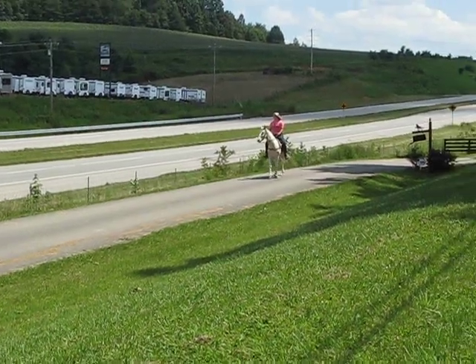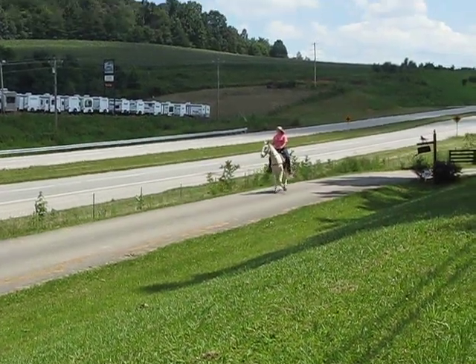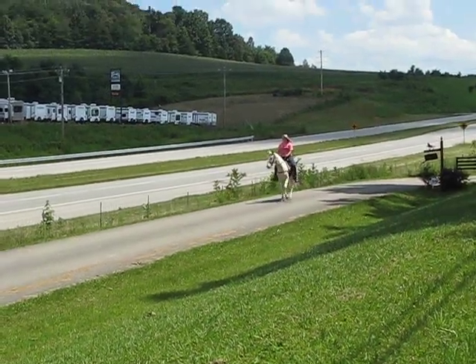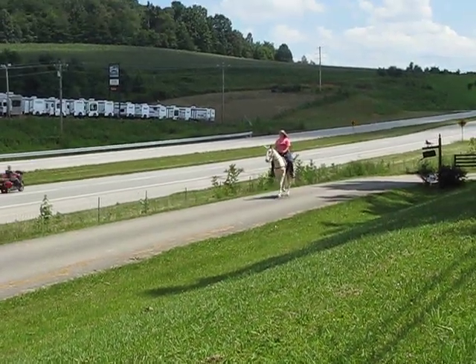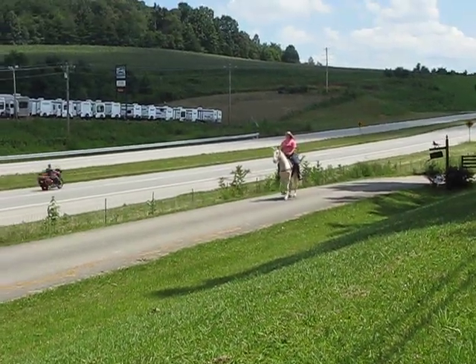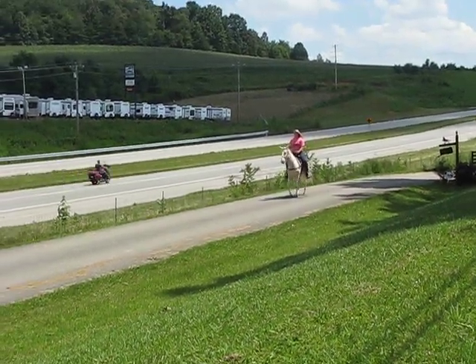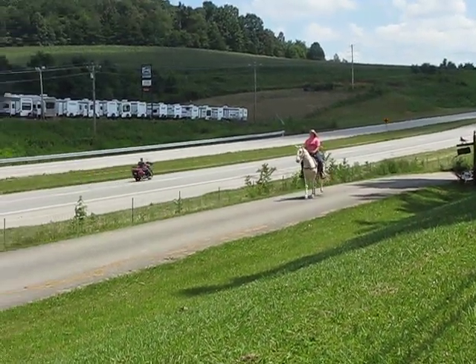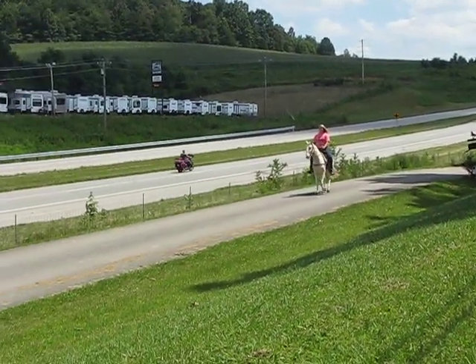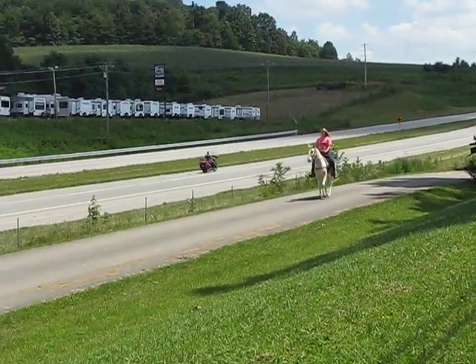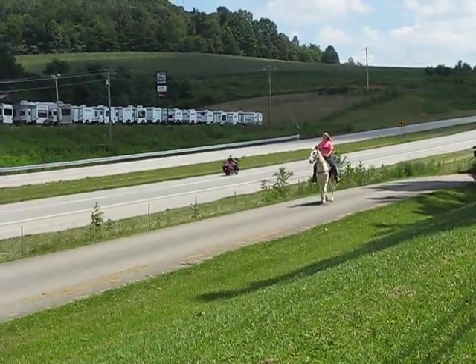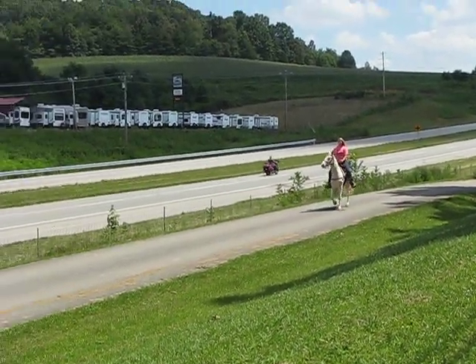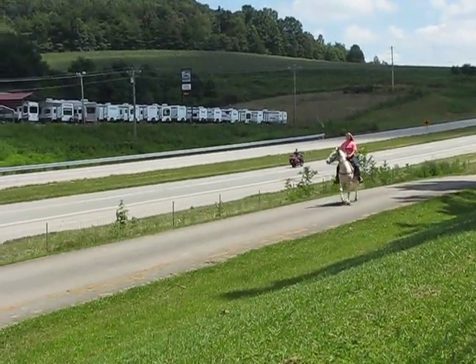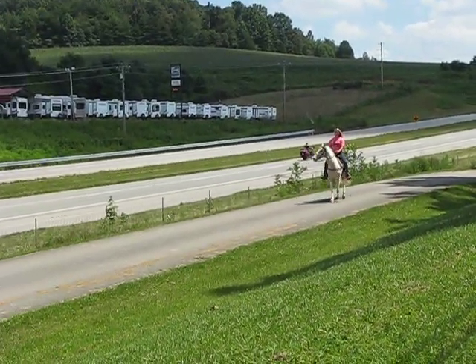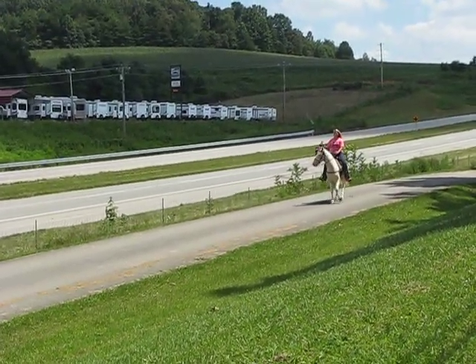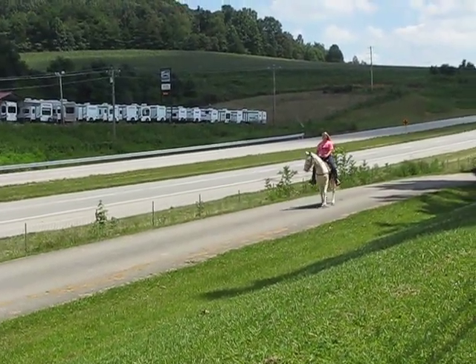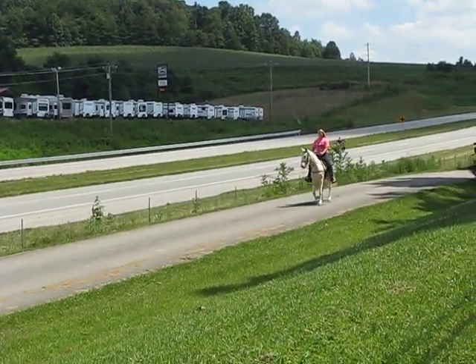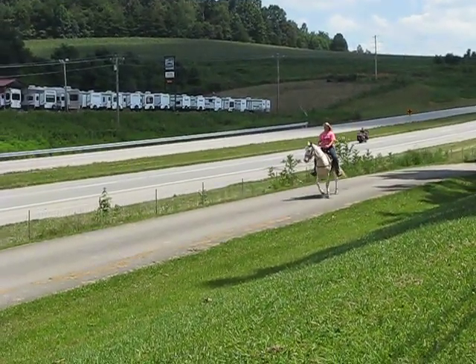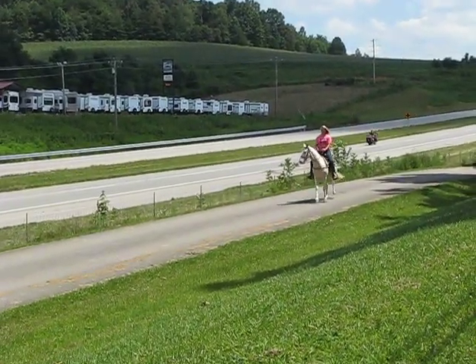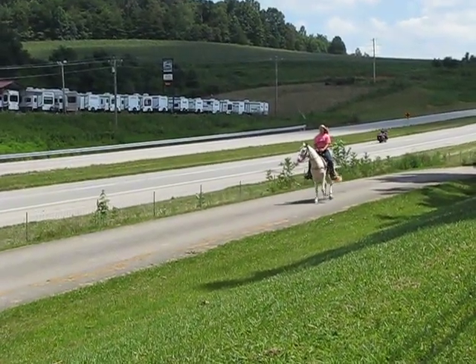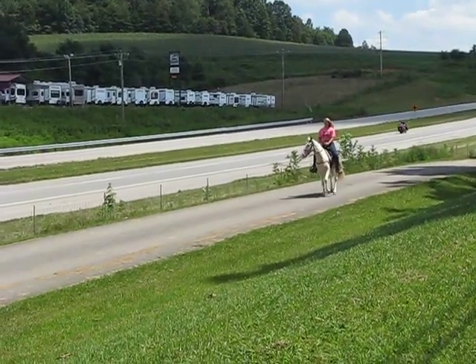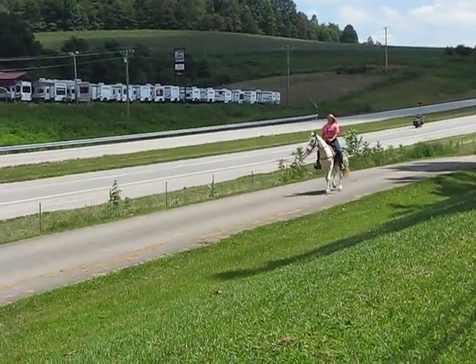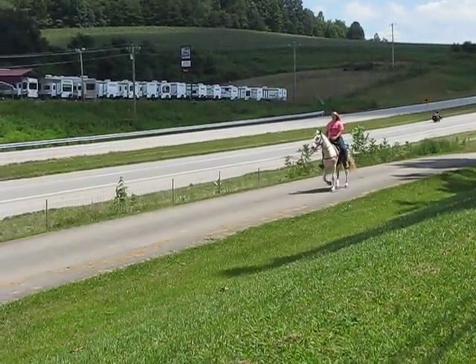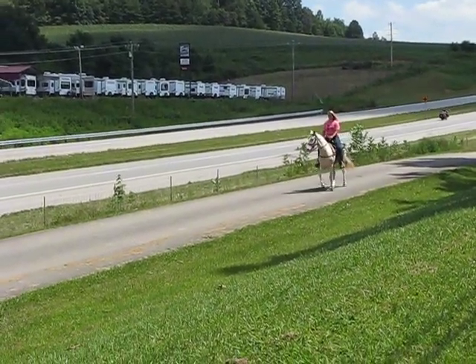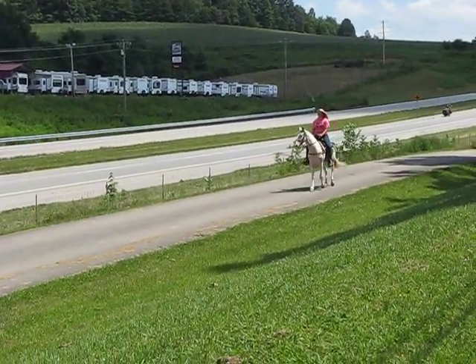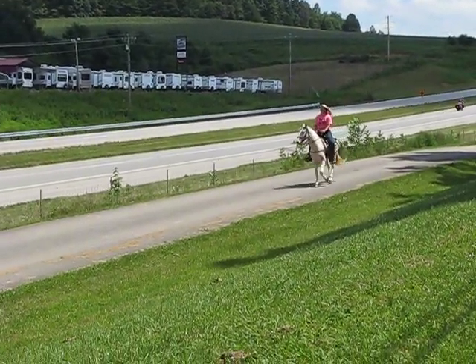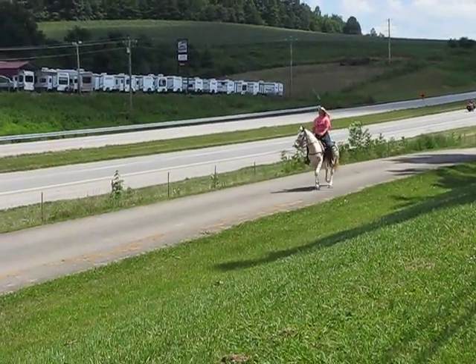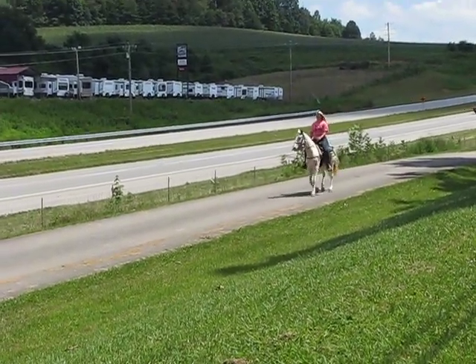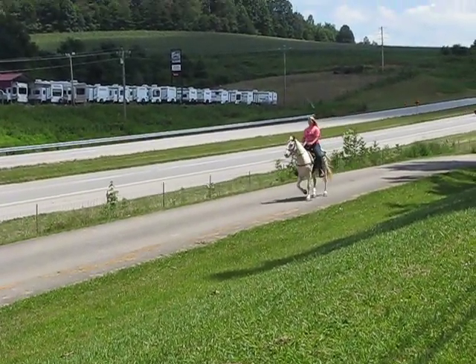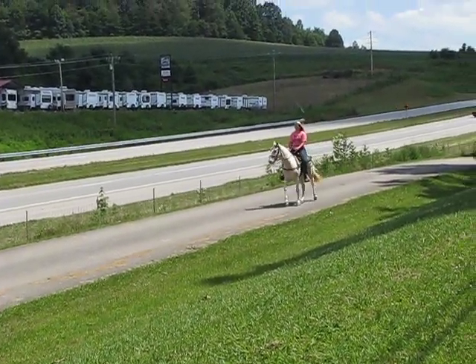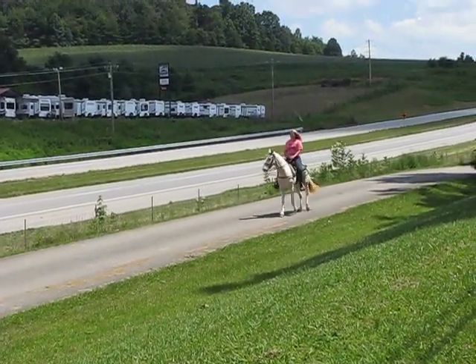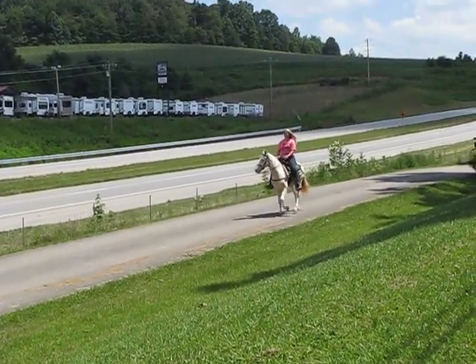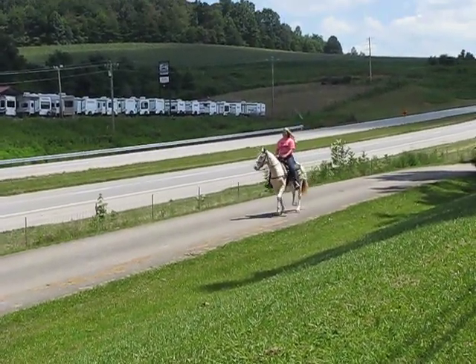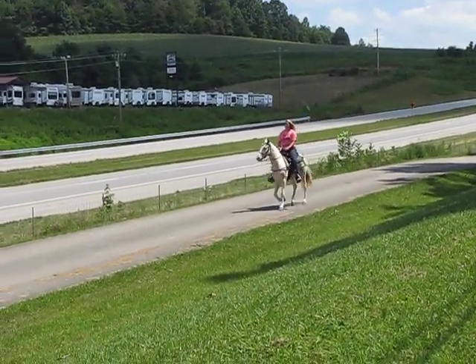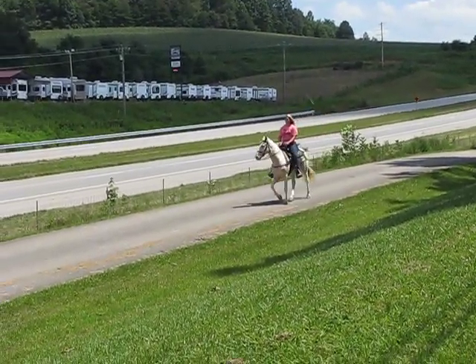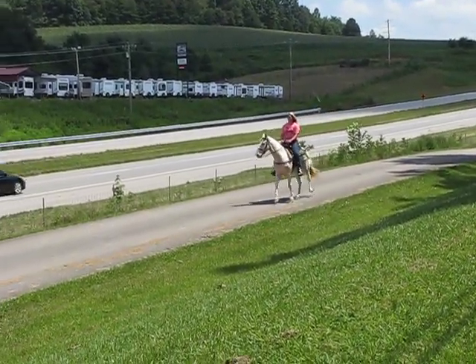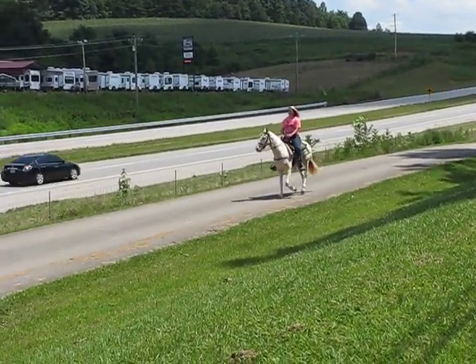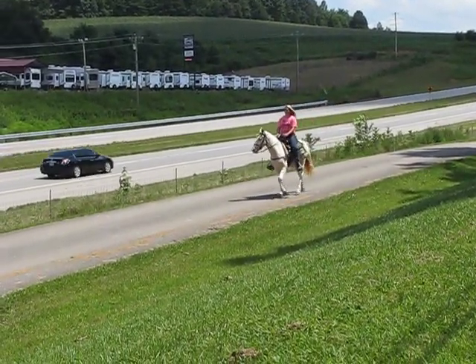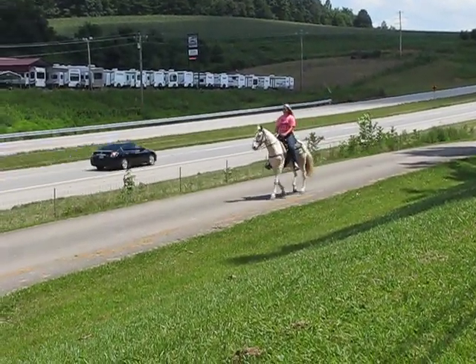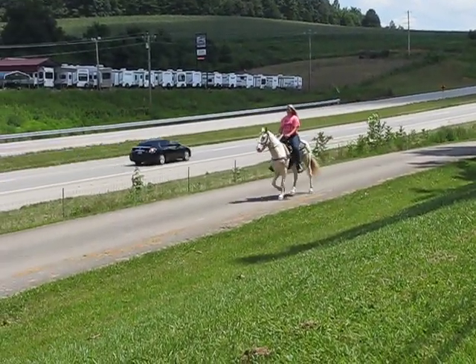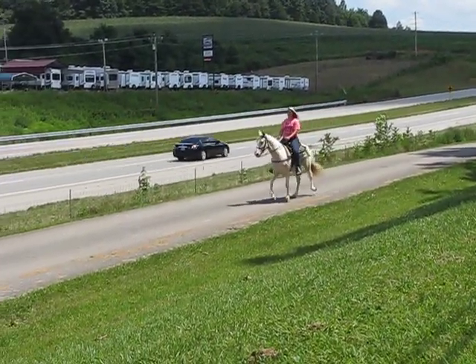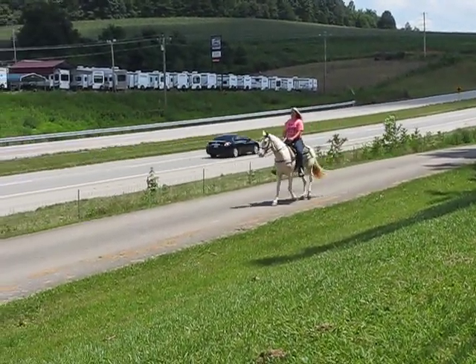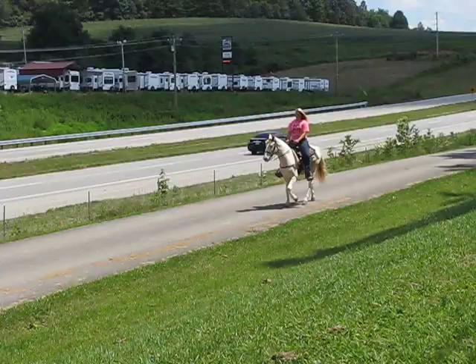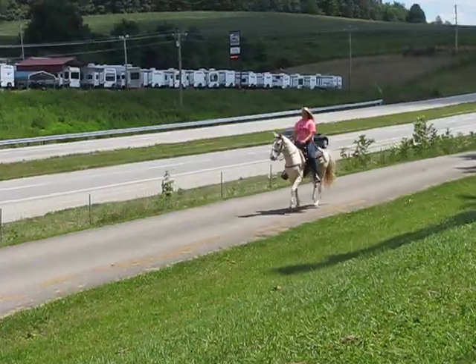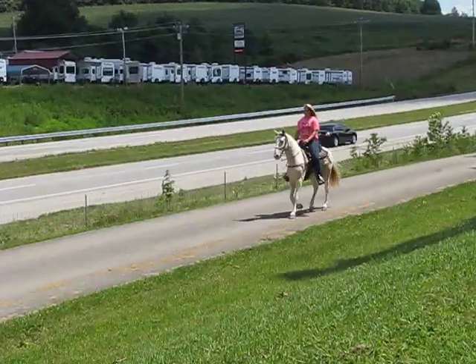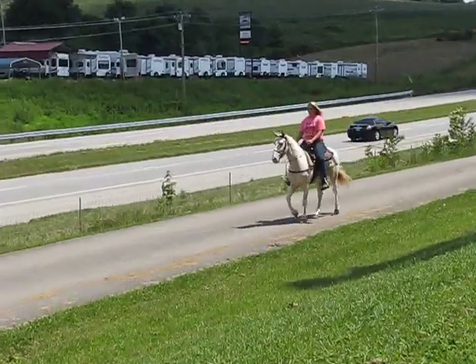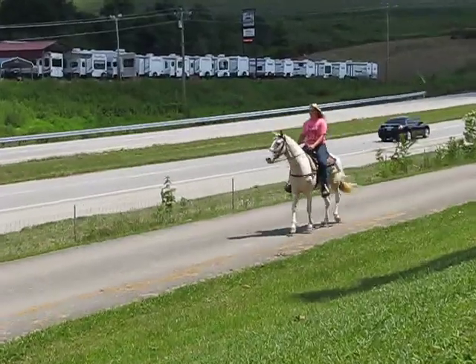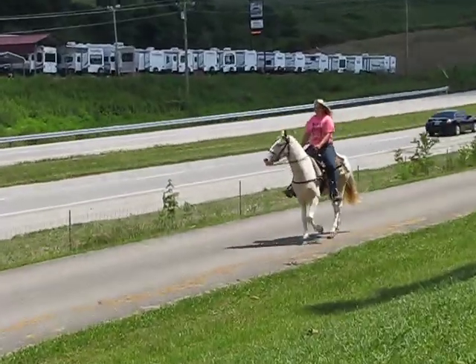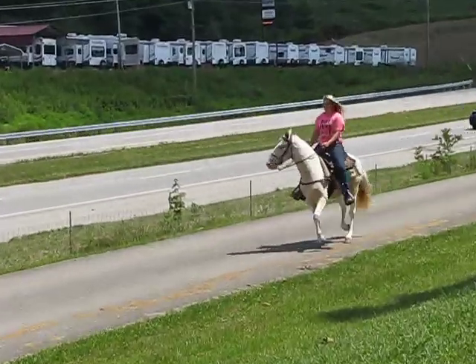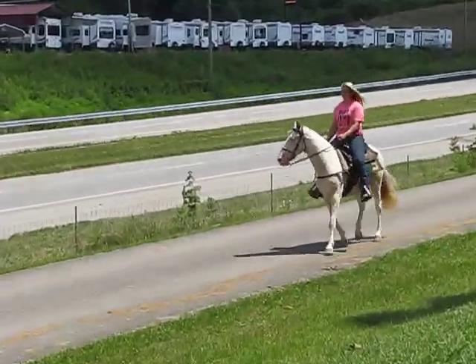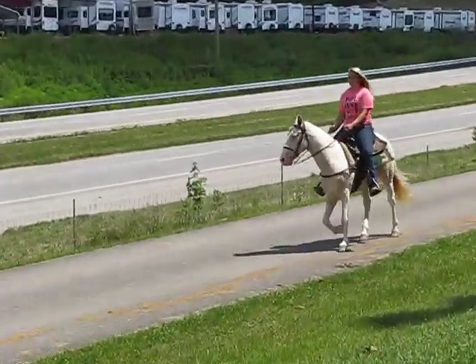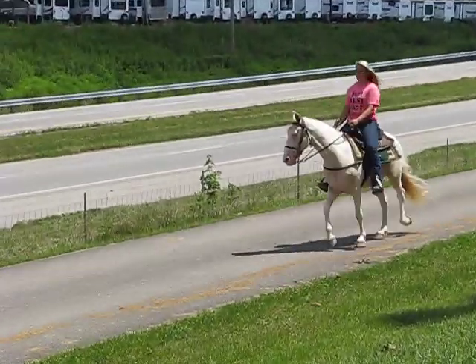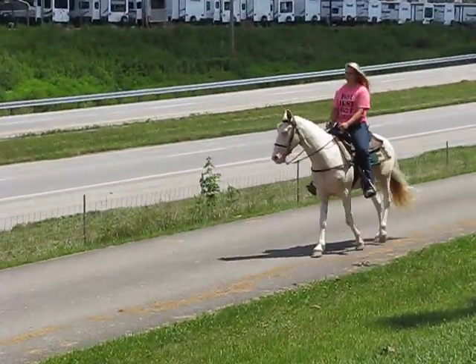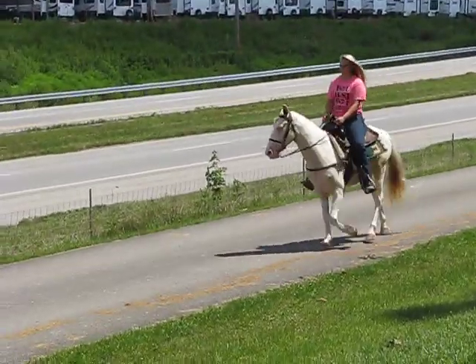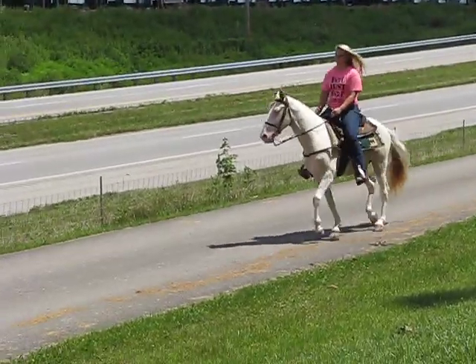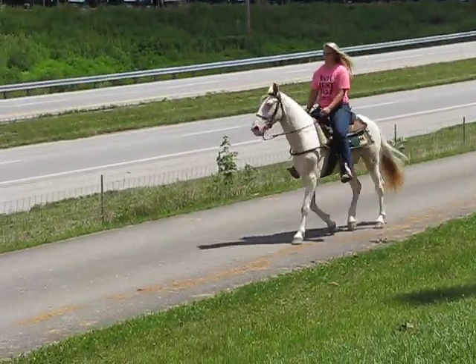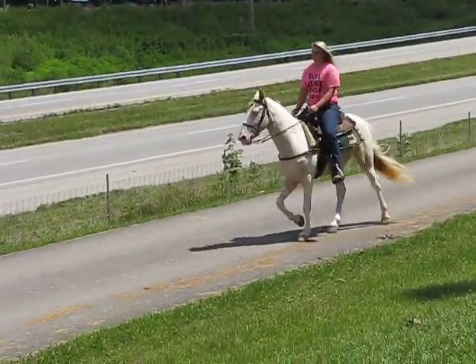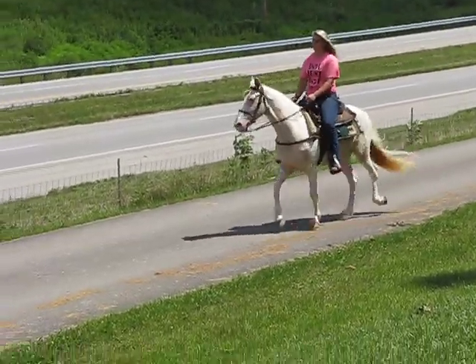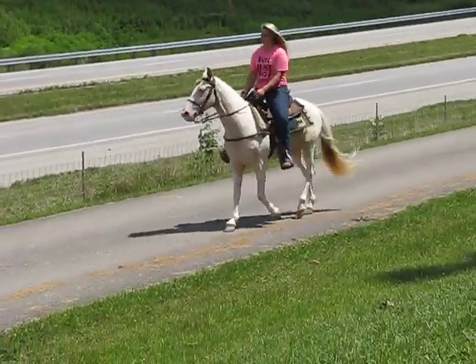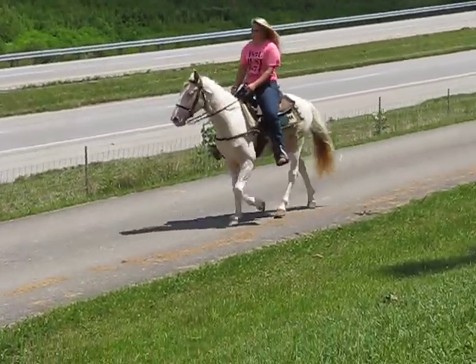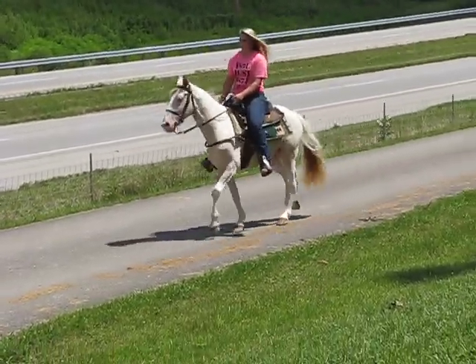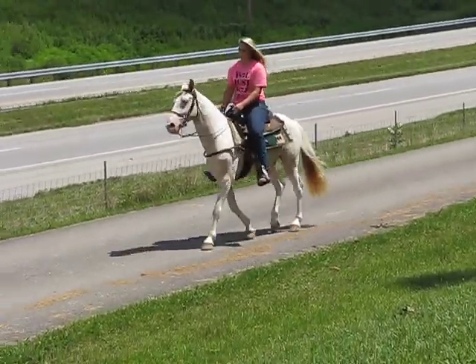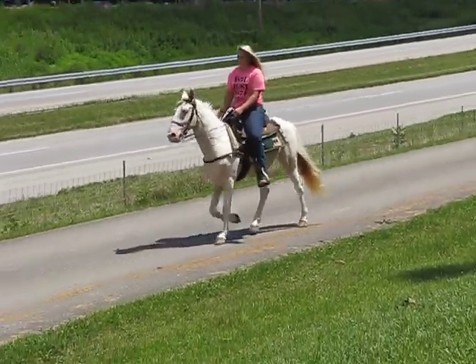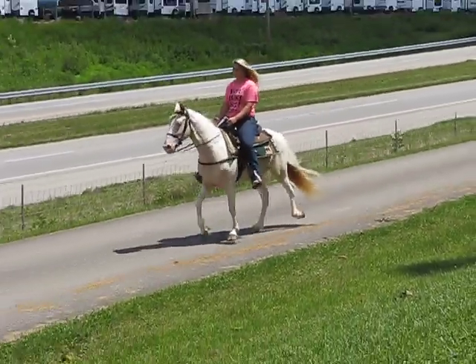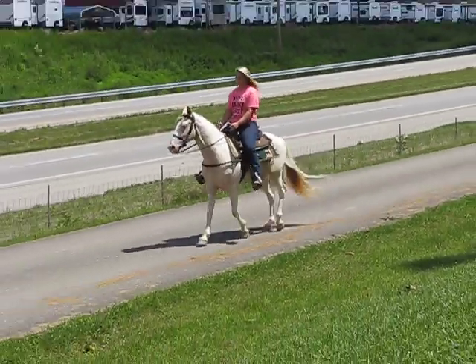This is Abigail. She's riding Lemon Drops 4. He's 5 years old, he's 14-1, and he's an exceptional trail horse.